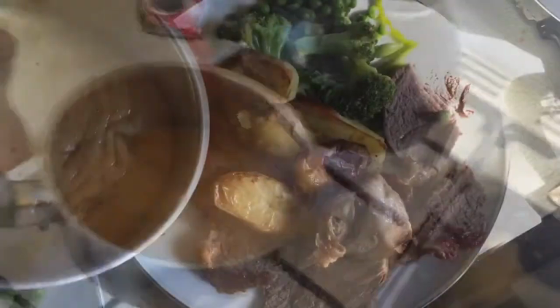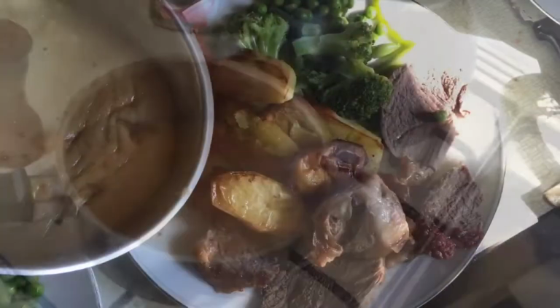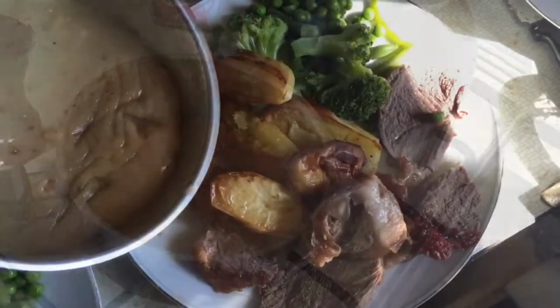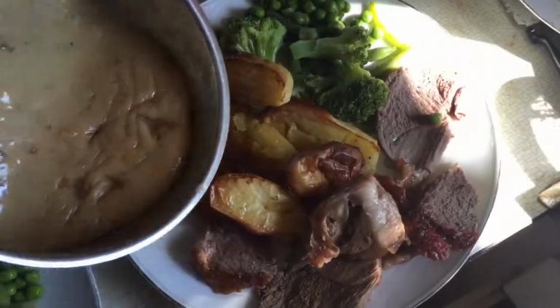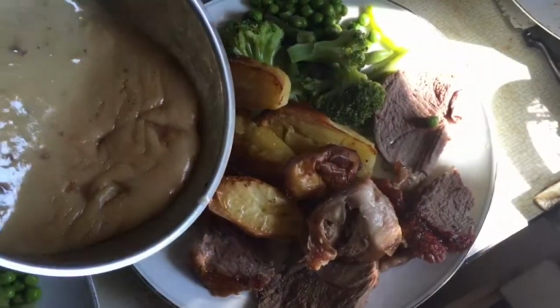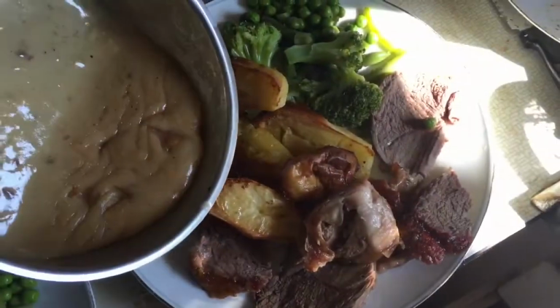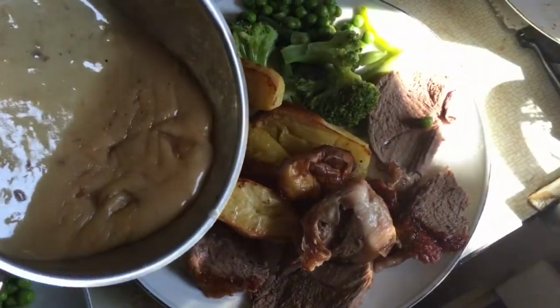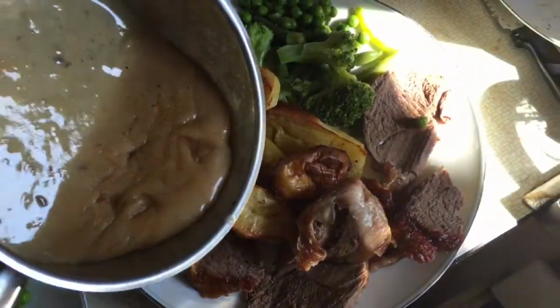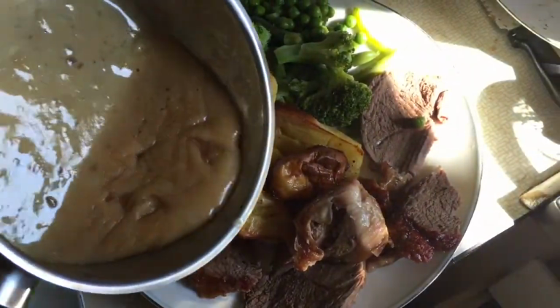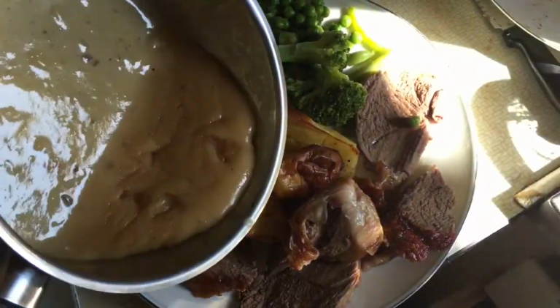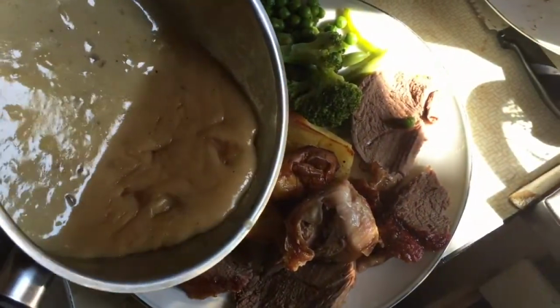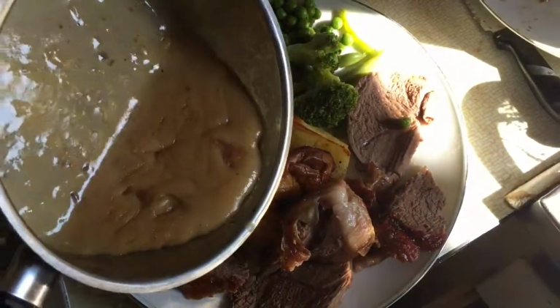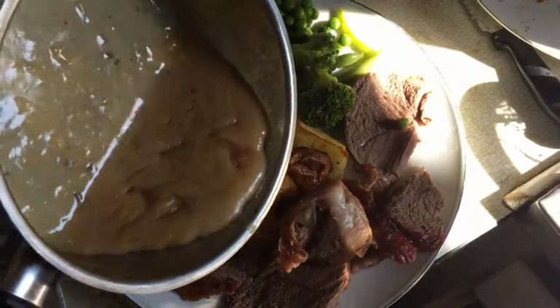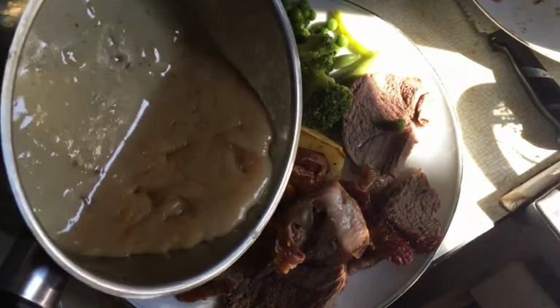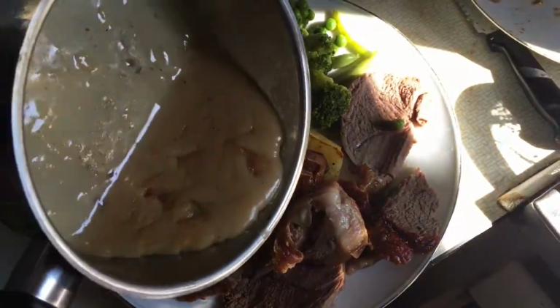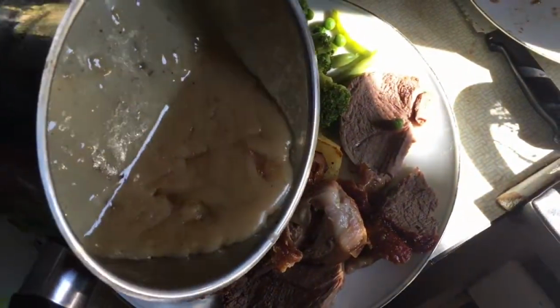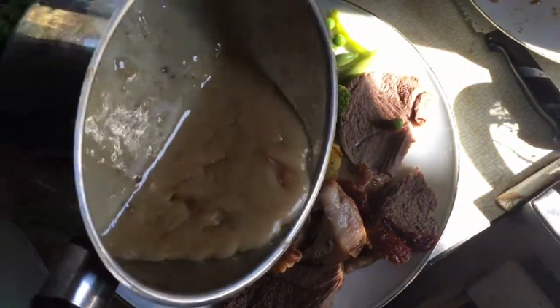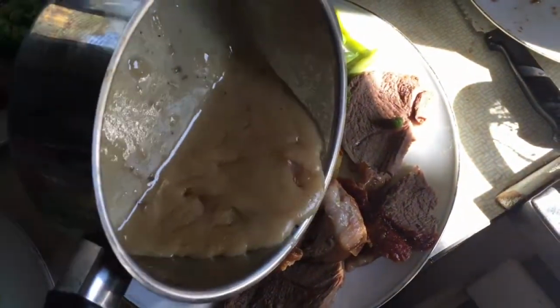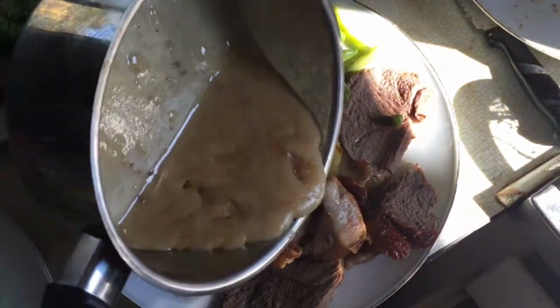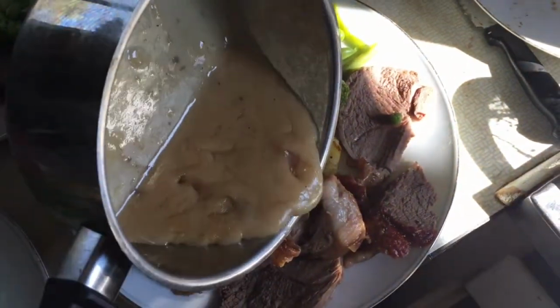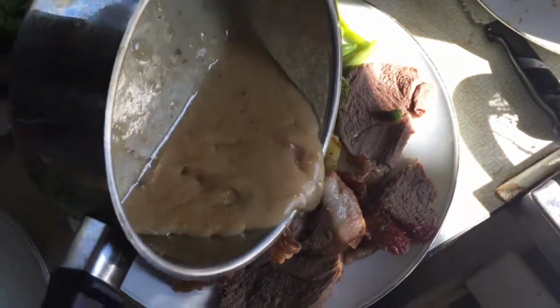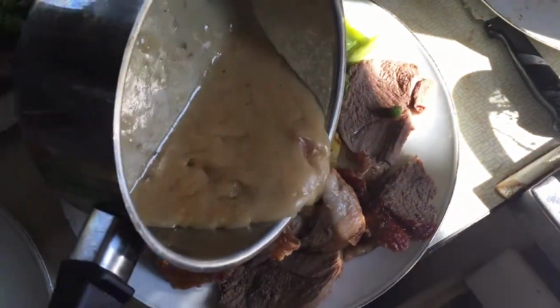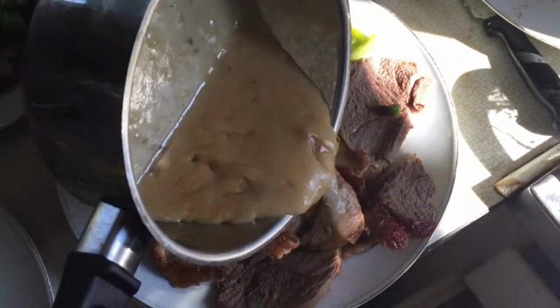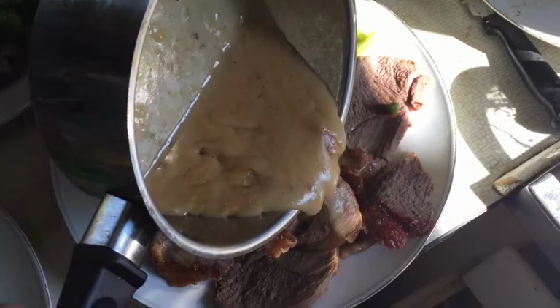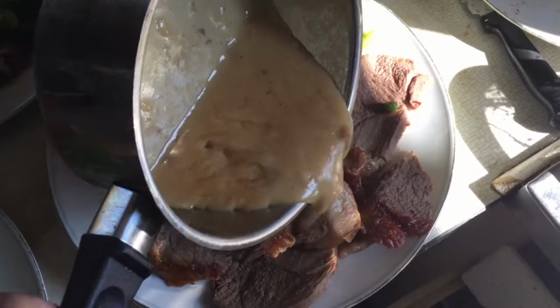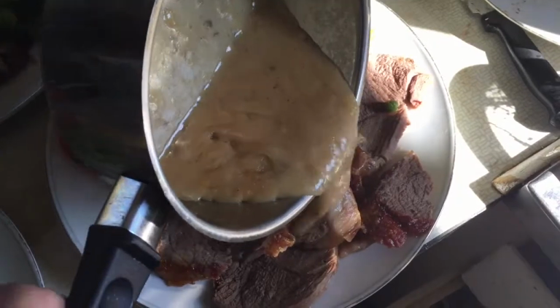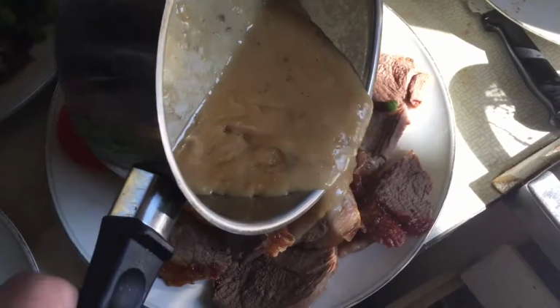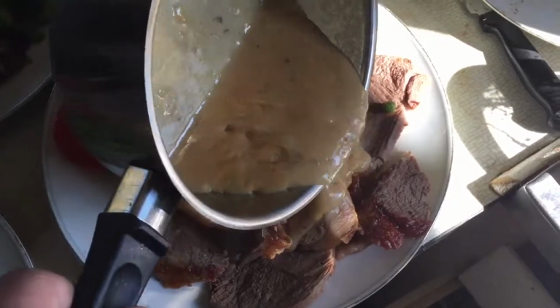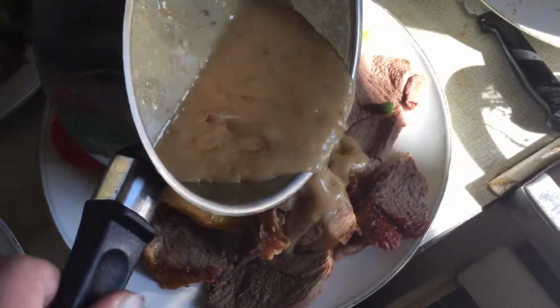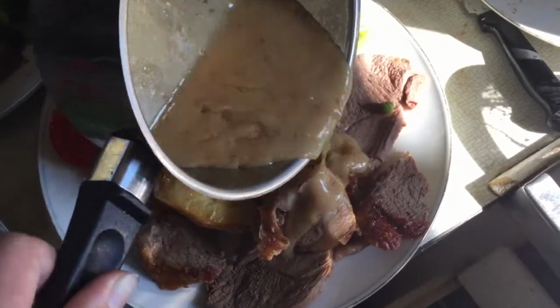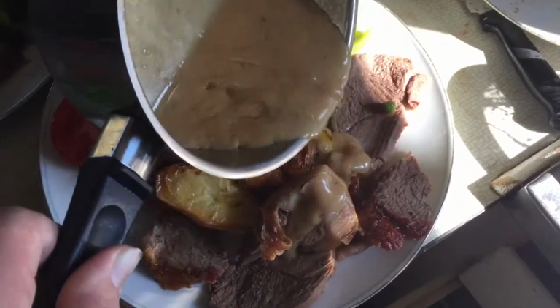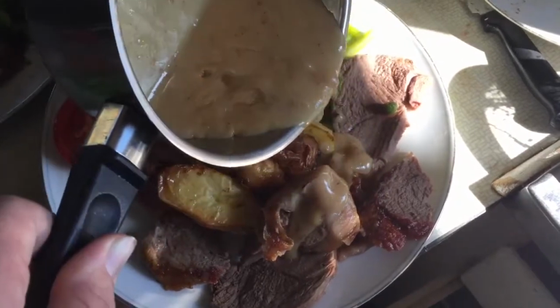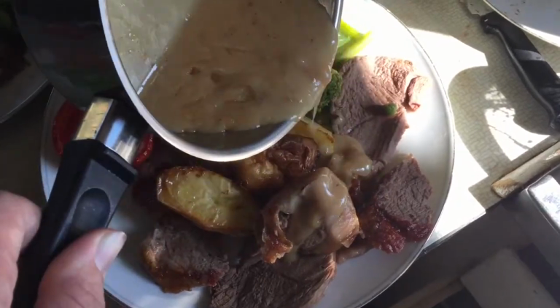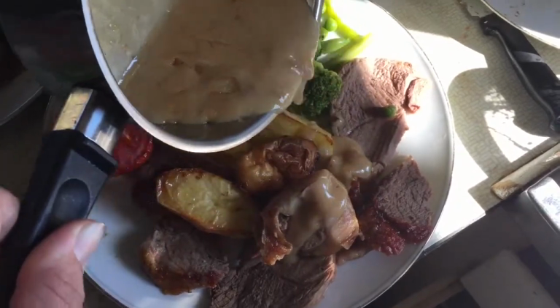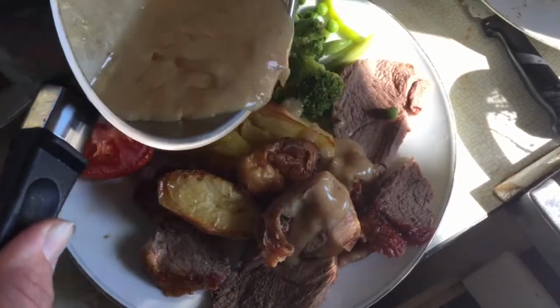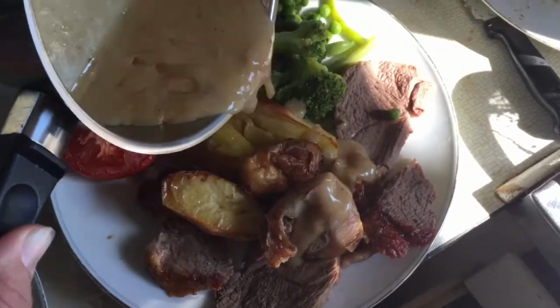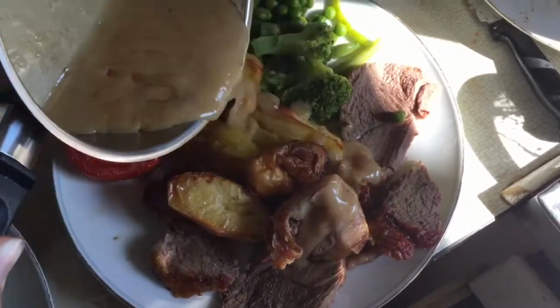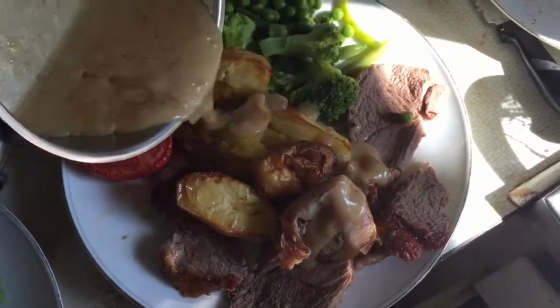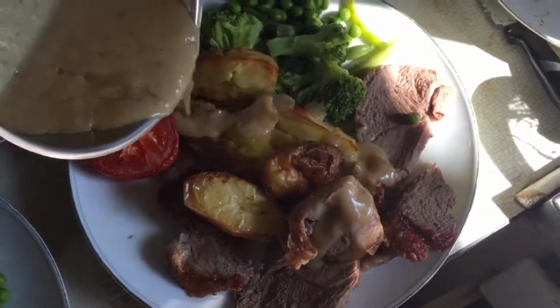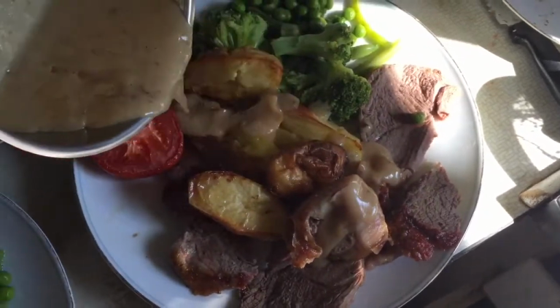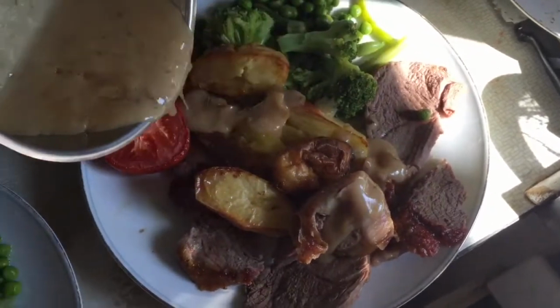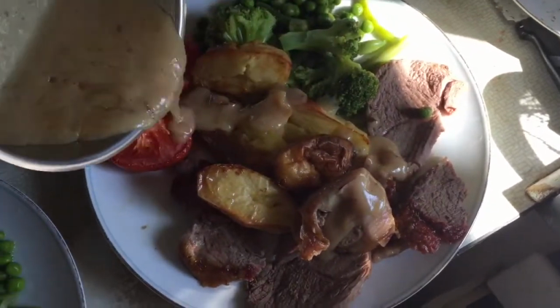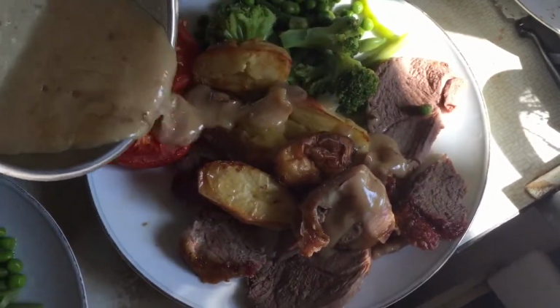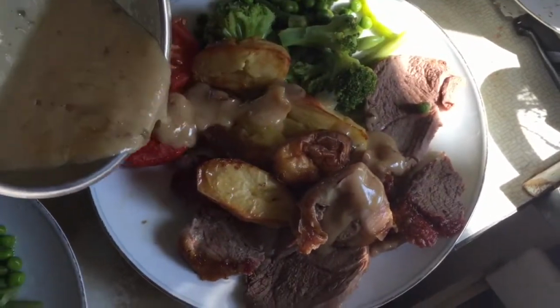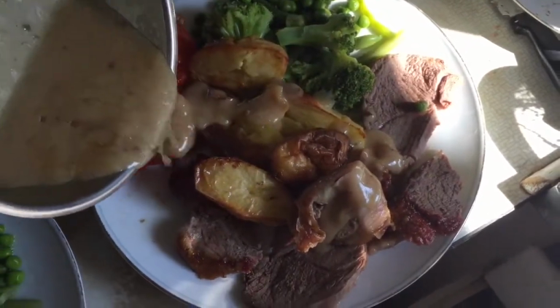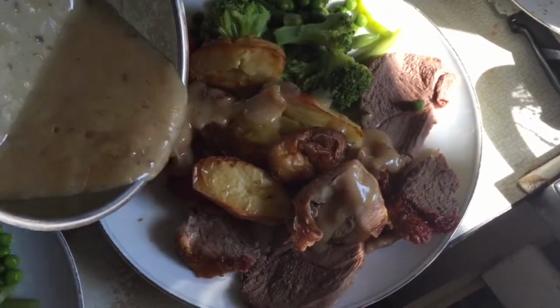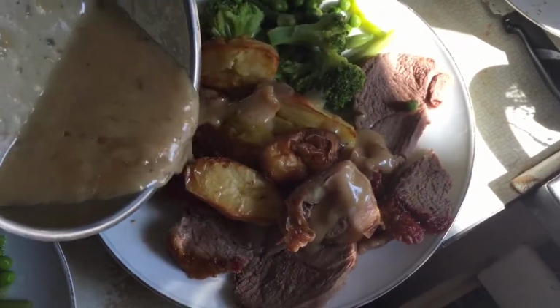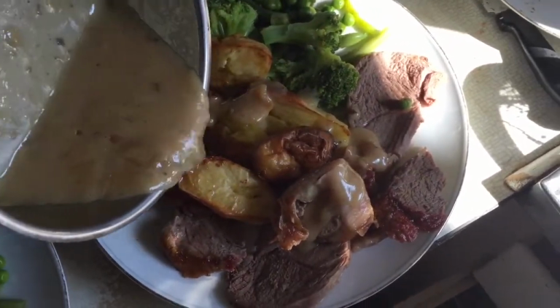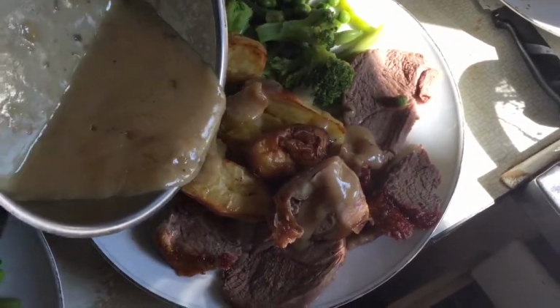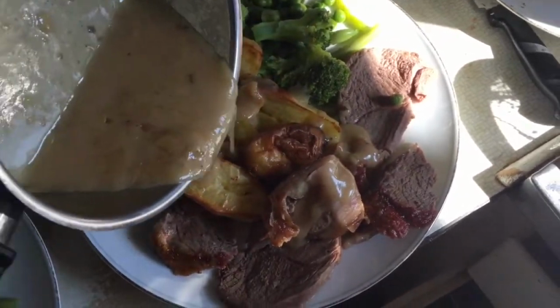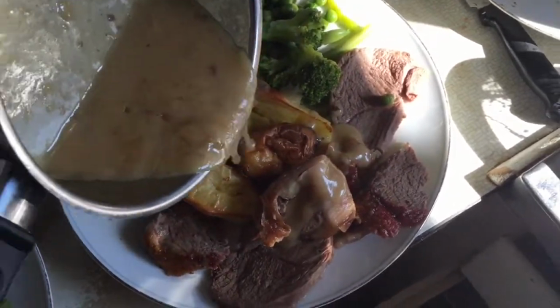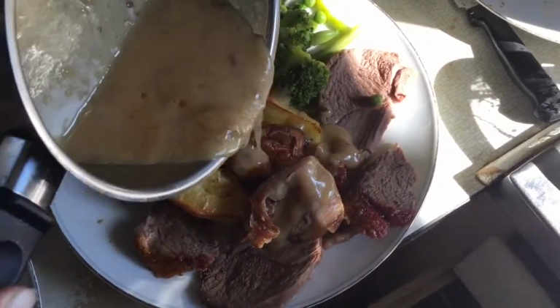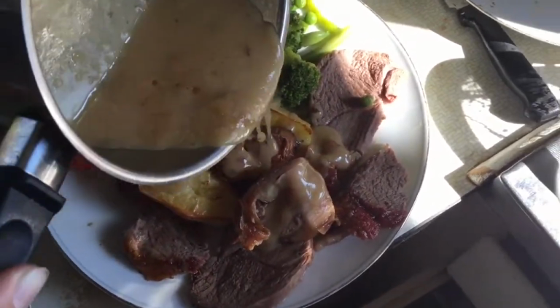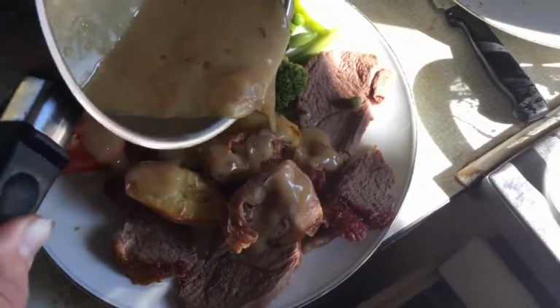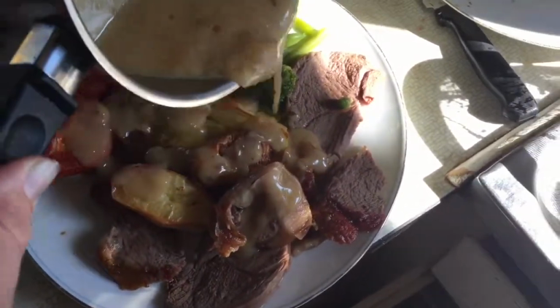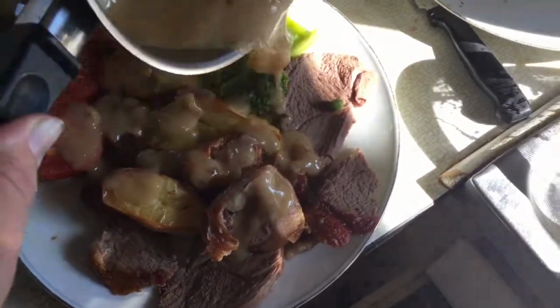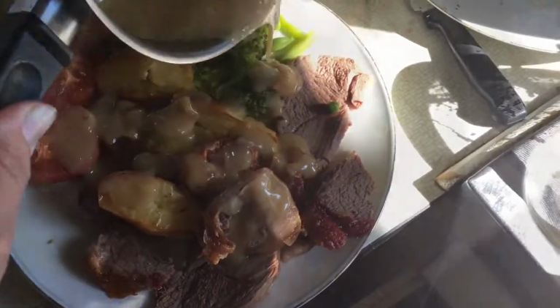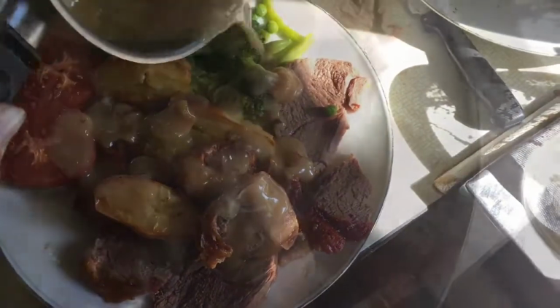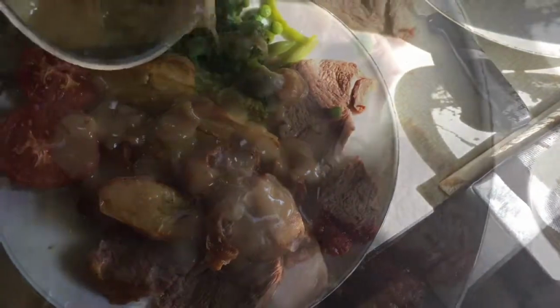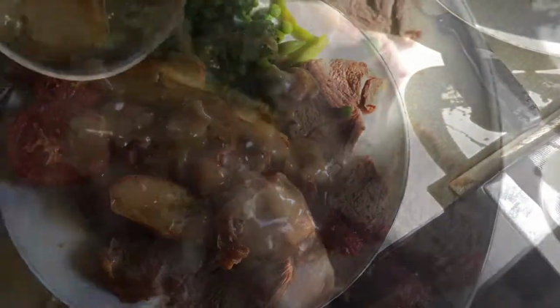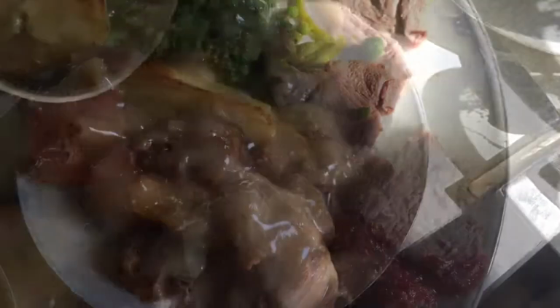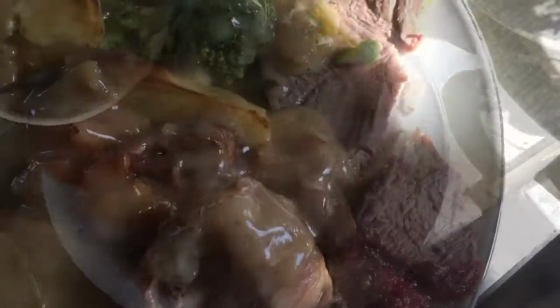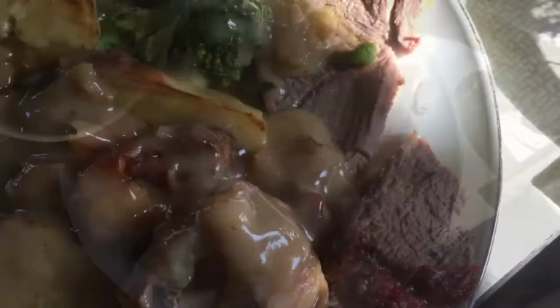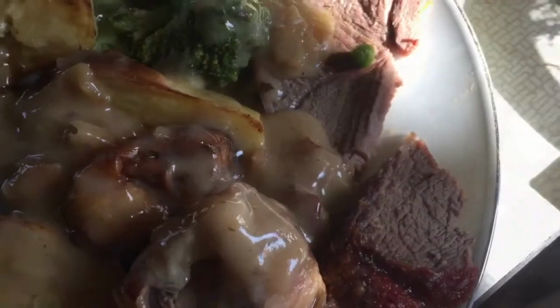Then you can pour your gravy onto your roast. It really is tasty and I love to have lots of it on mine.